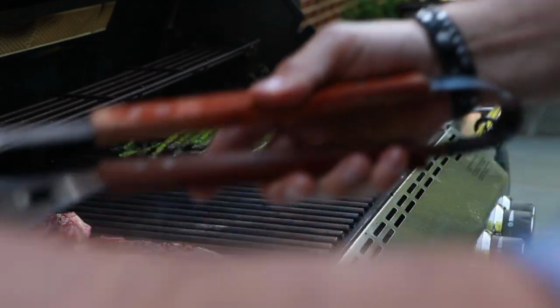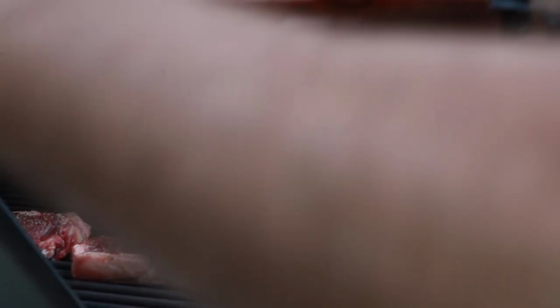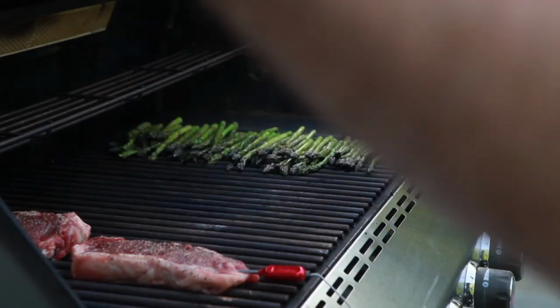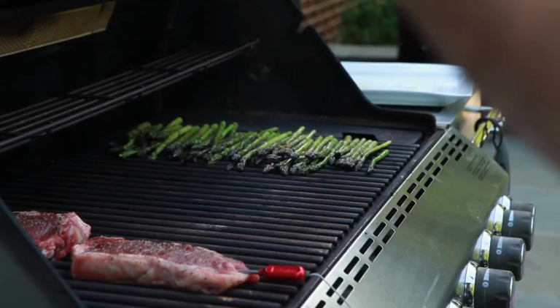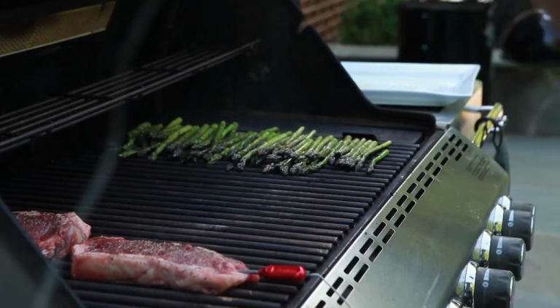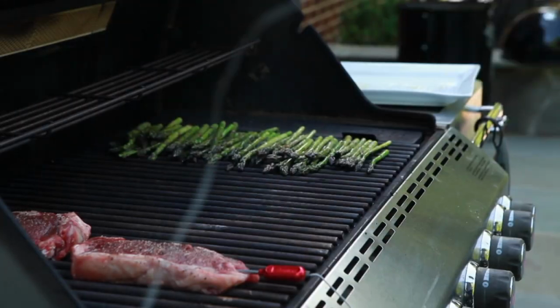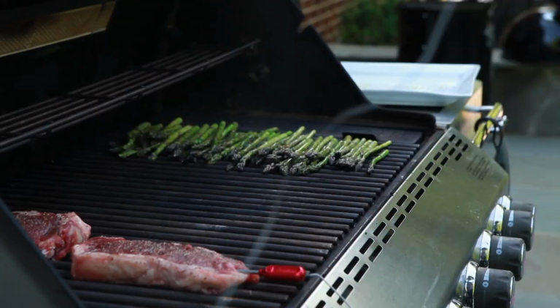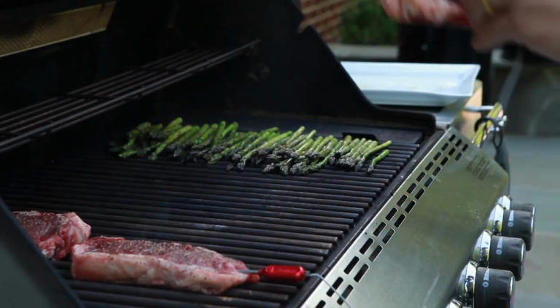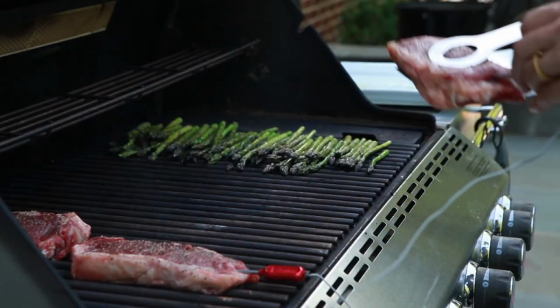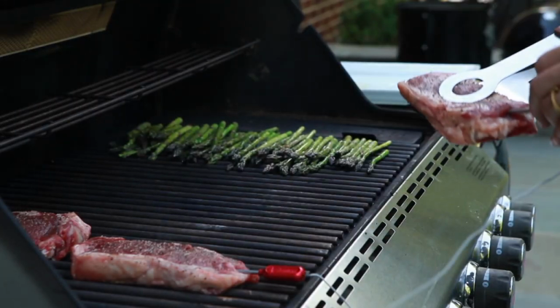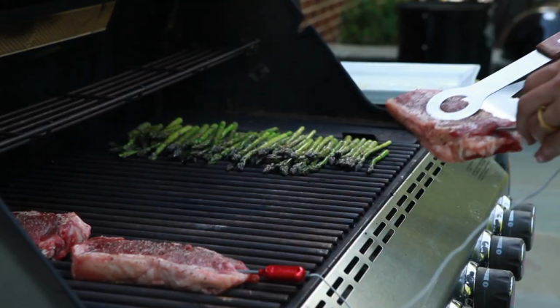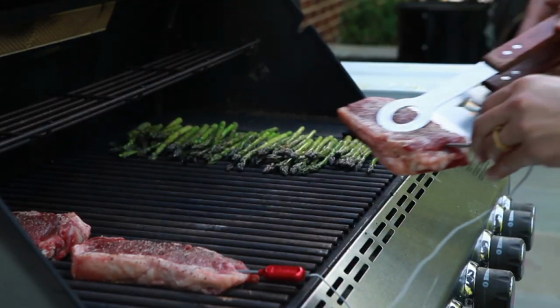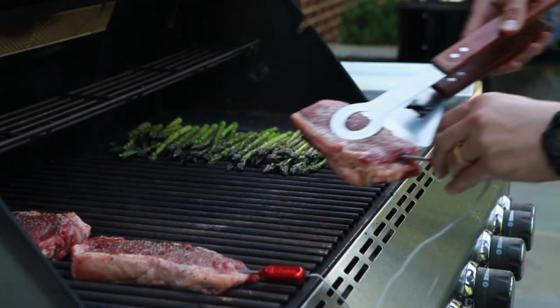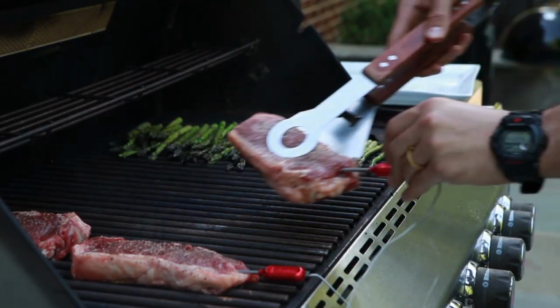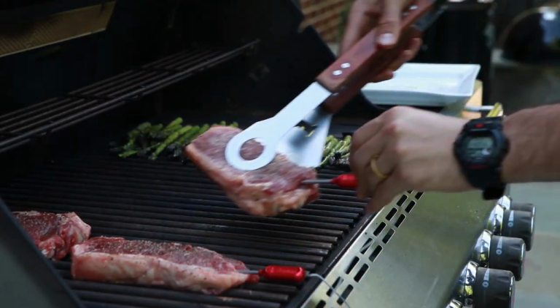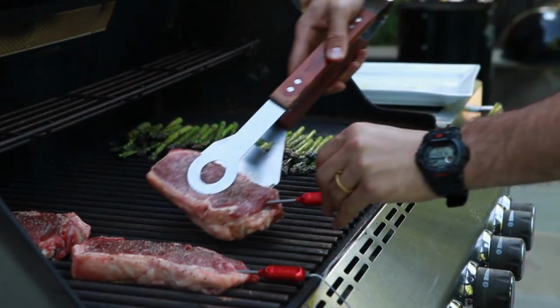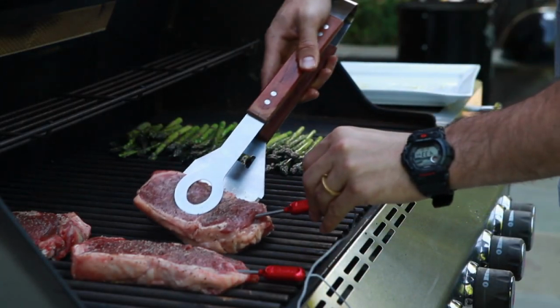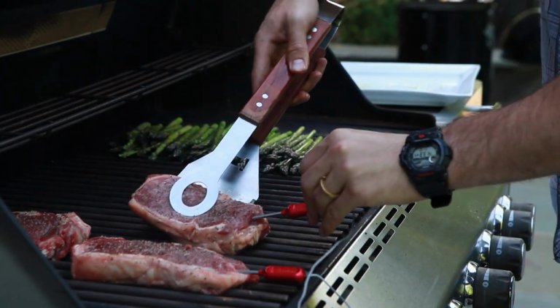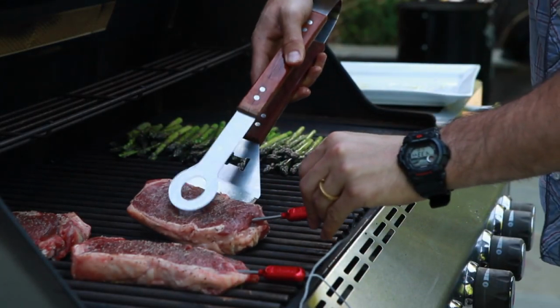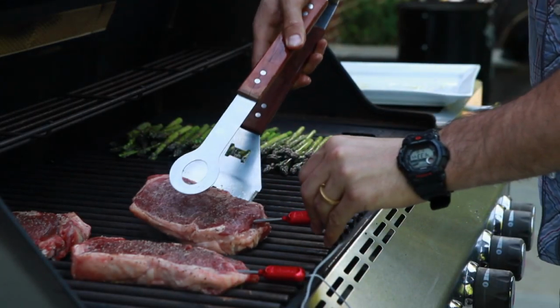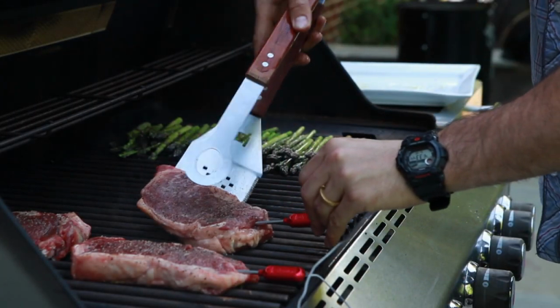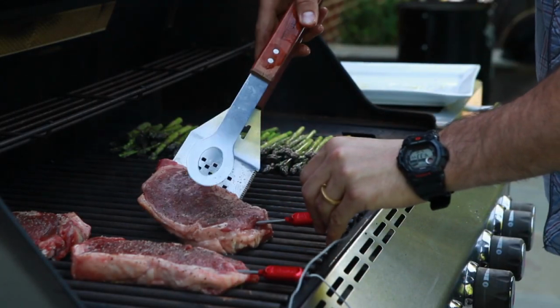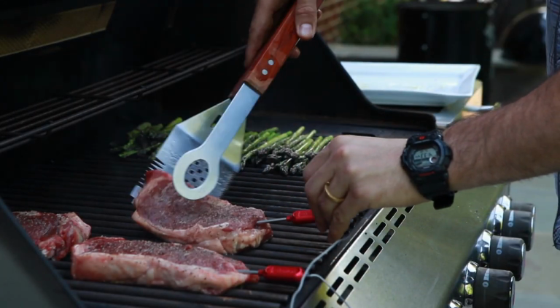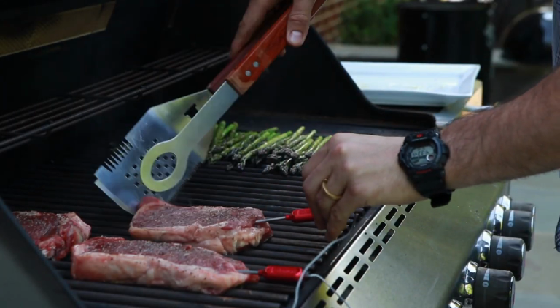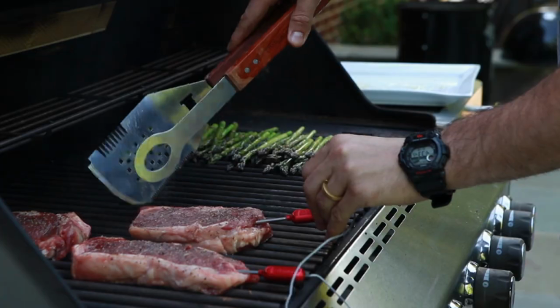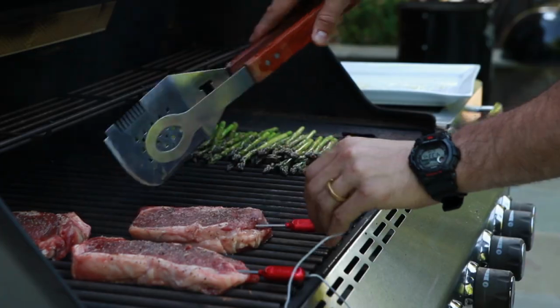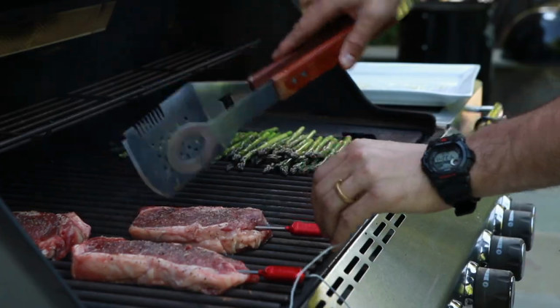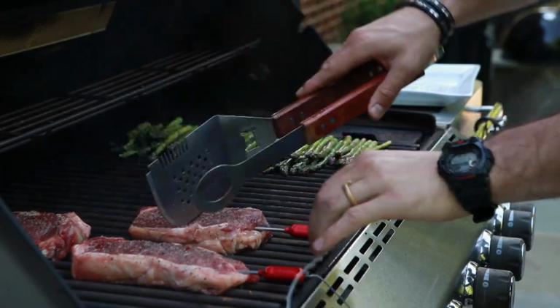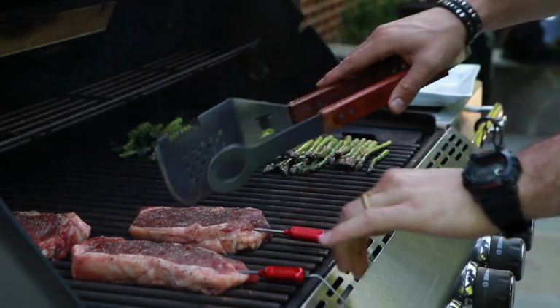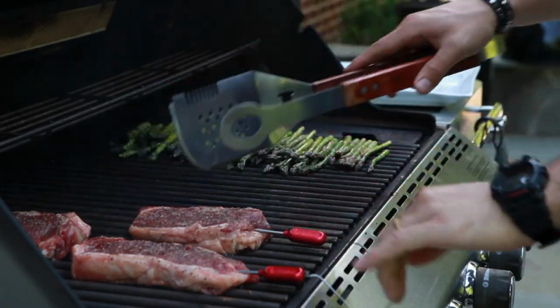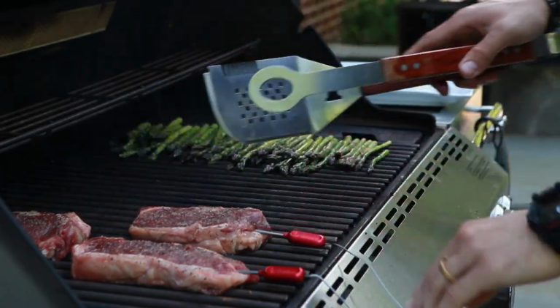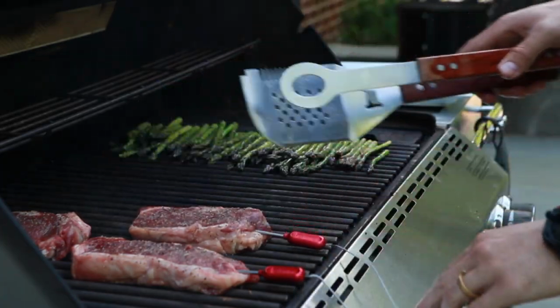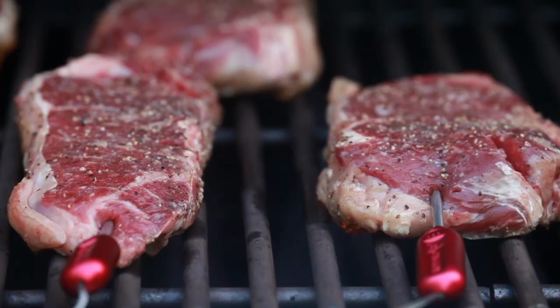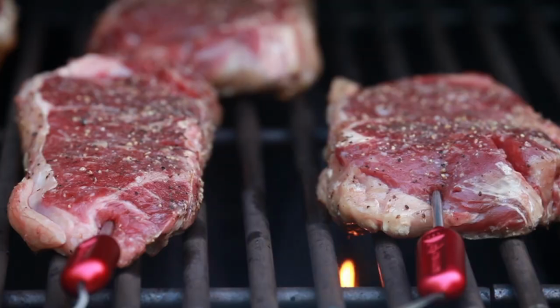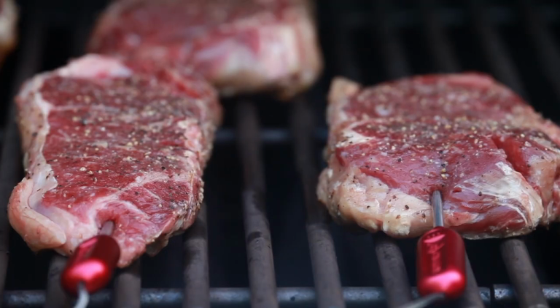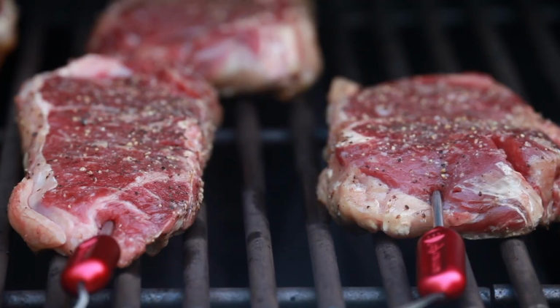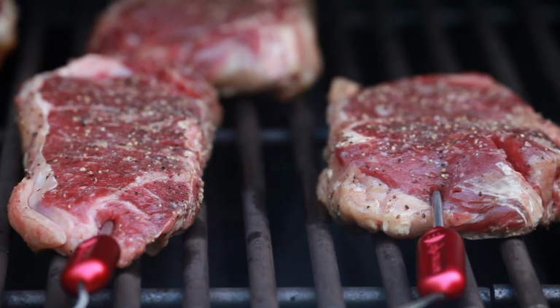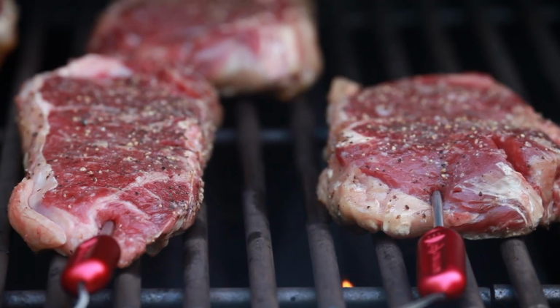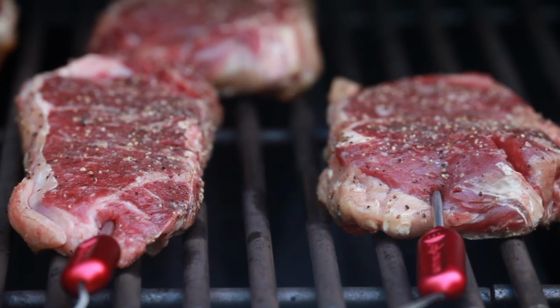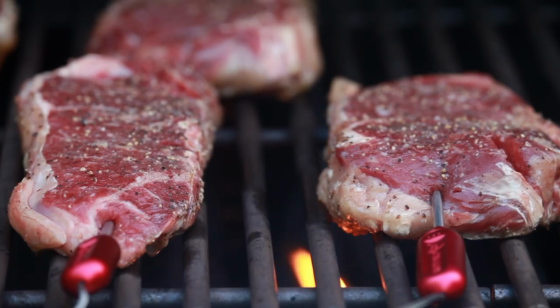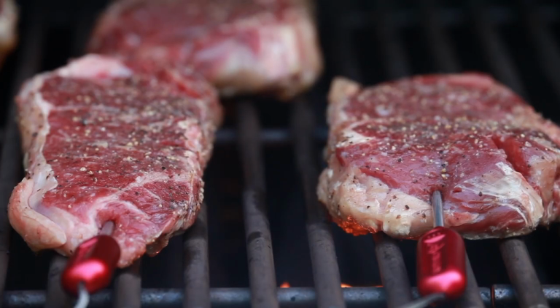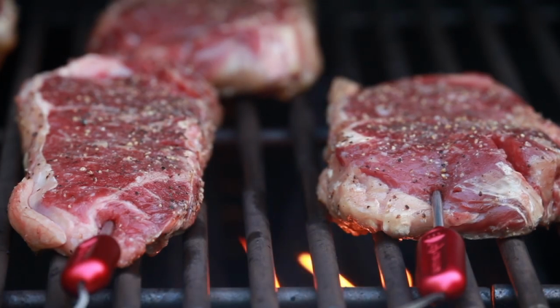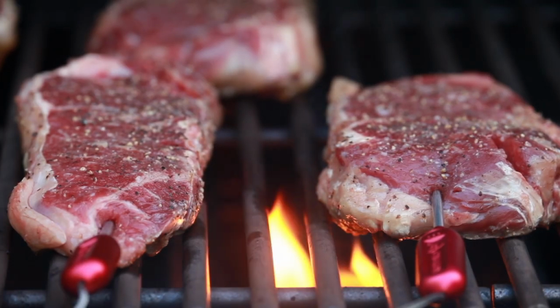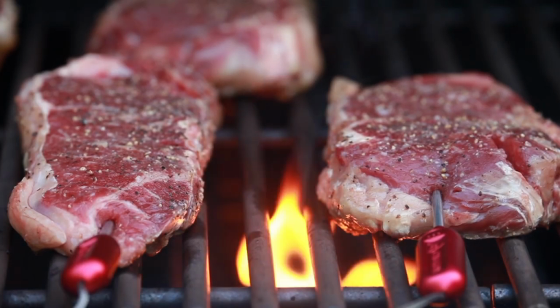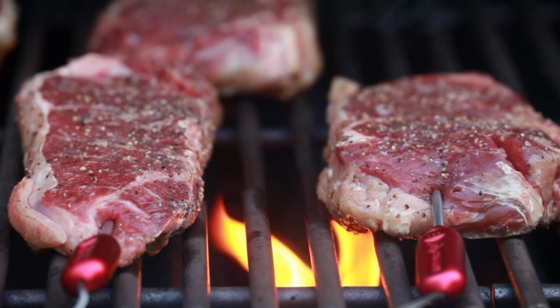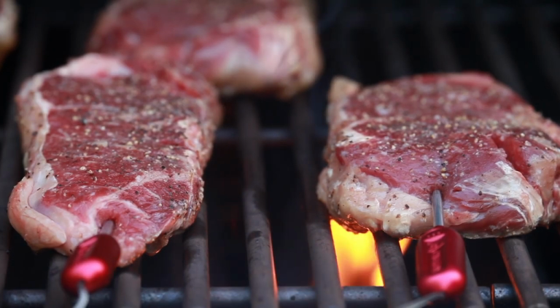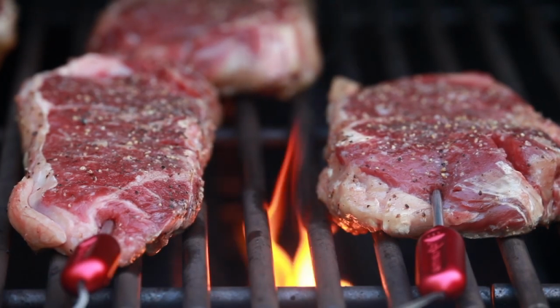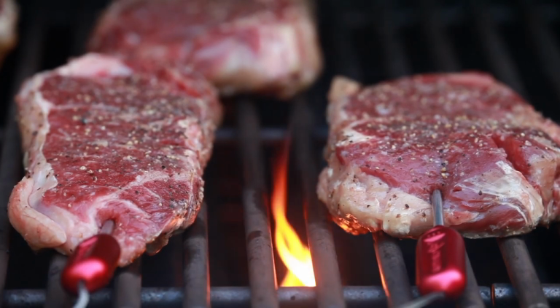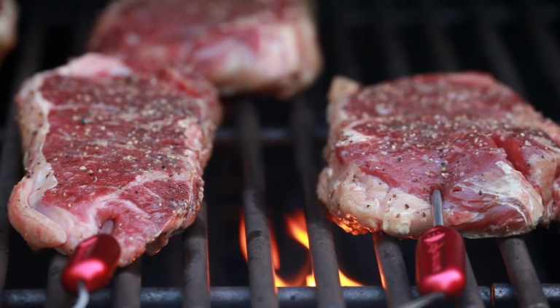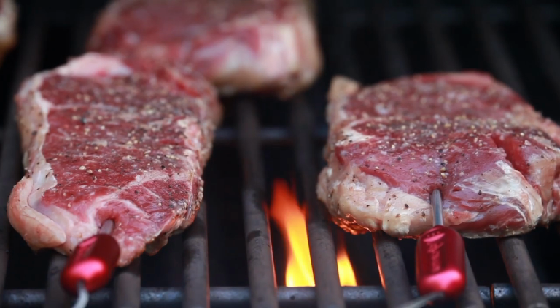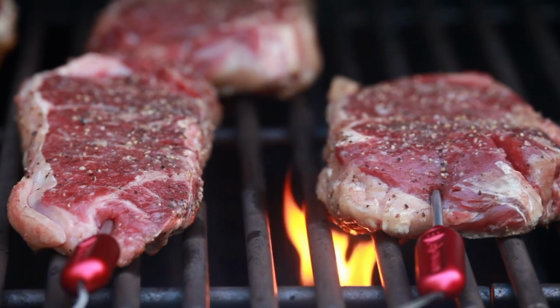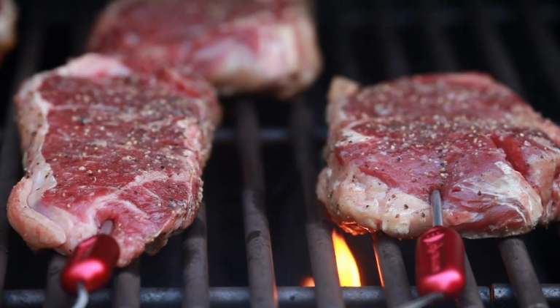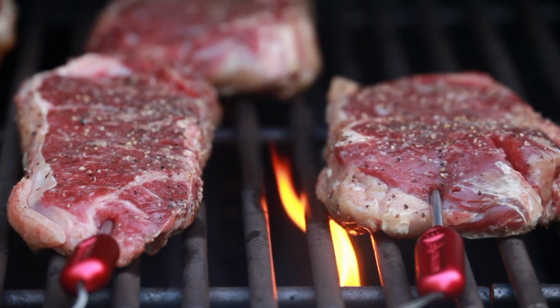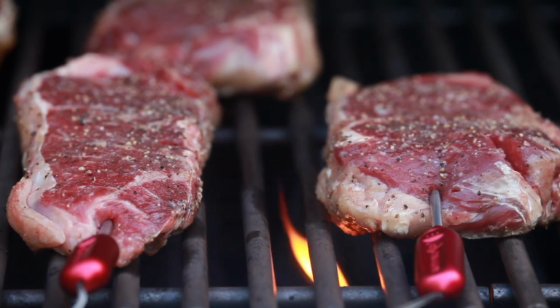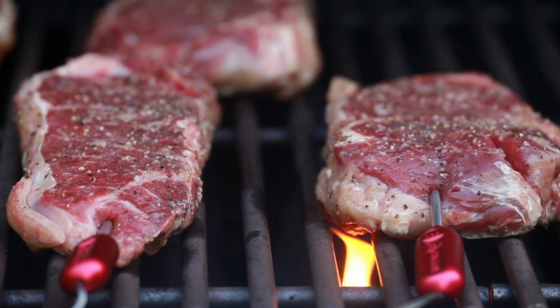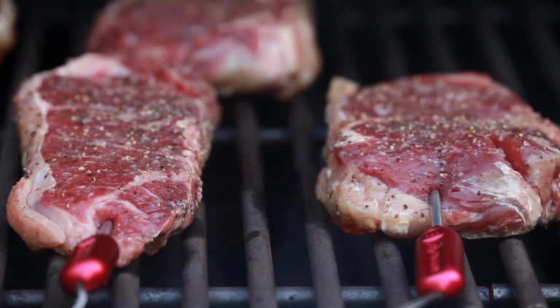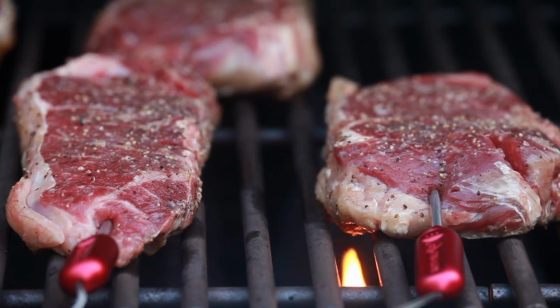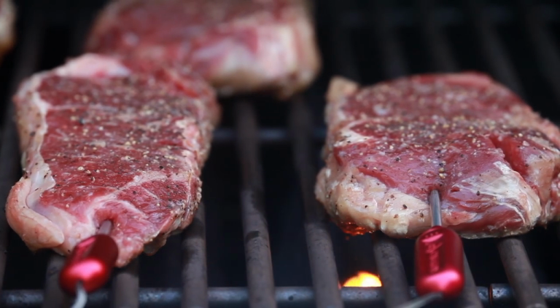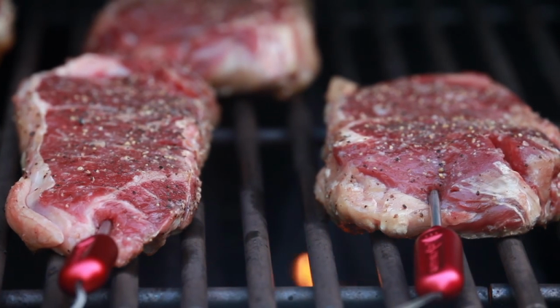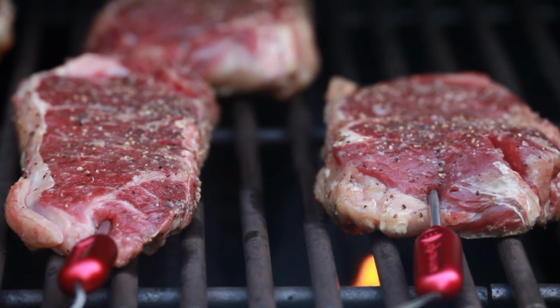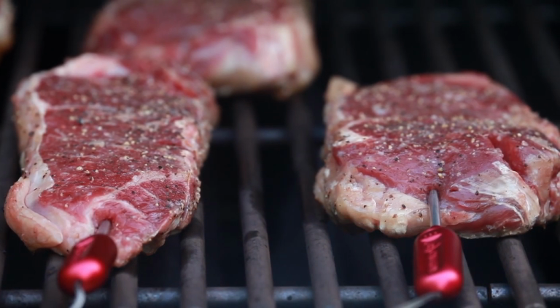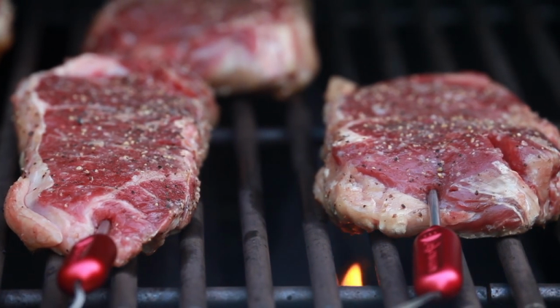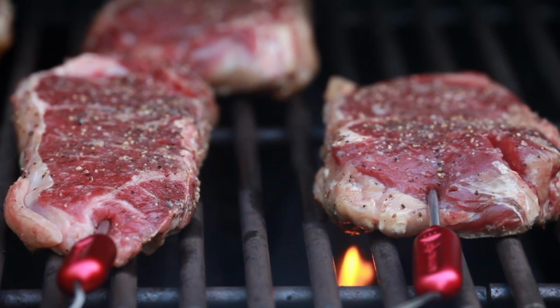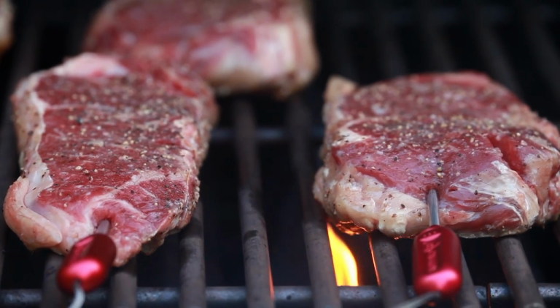This saves you all the time in between, usually consumed with constantly checking the meat as if prodding it every 15 seconds will make it cook faster.